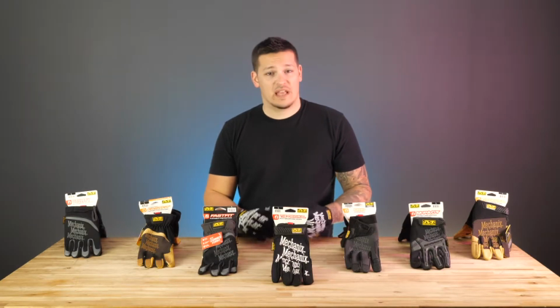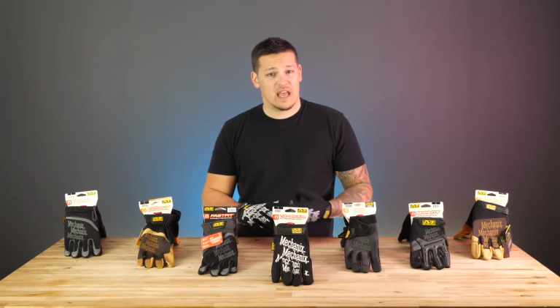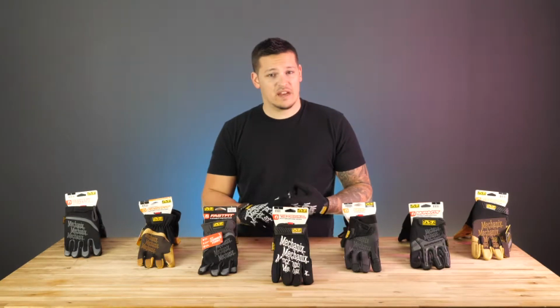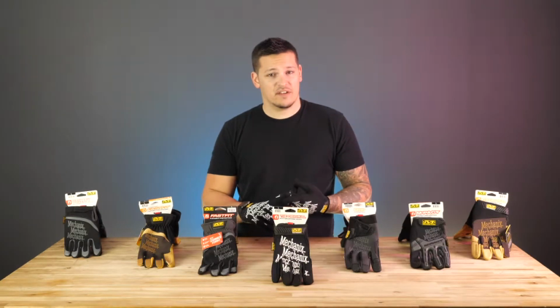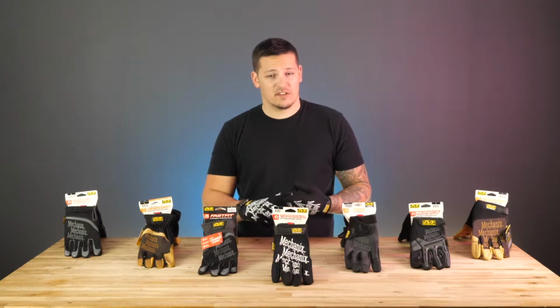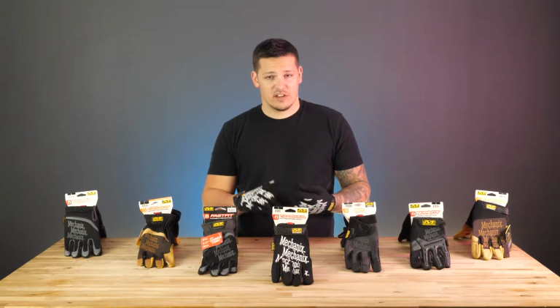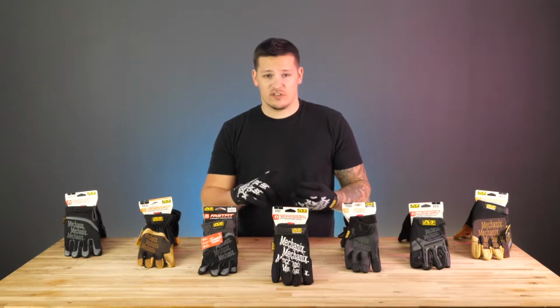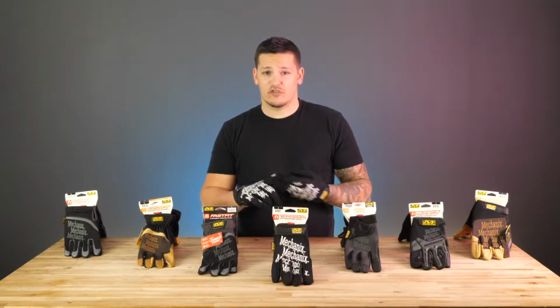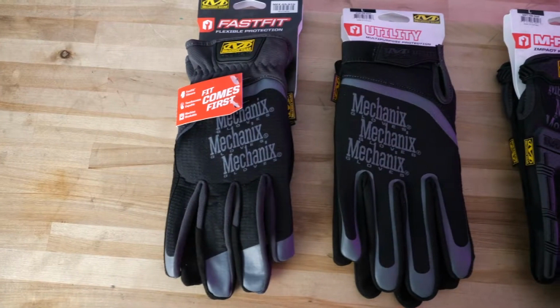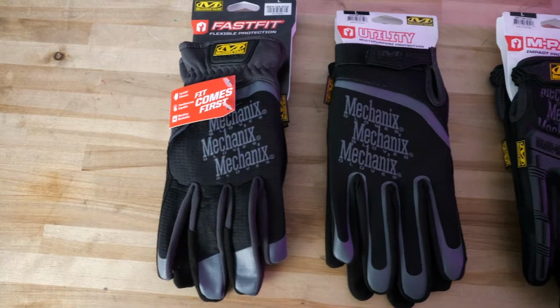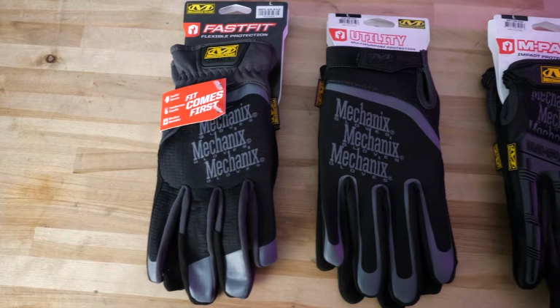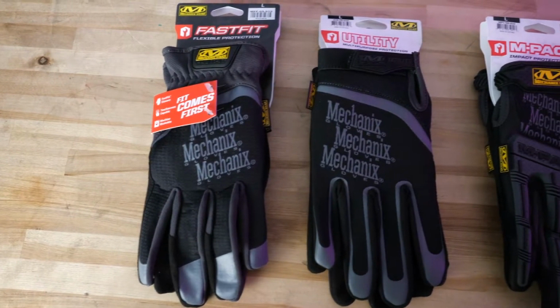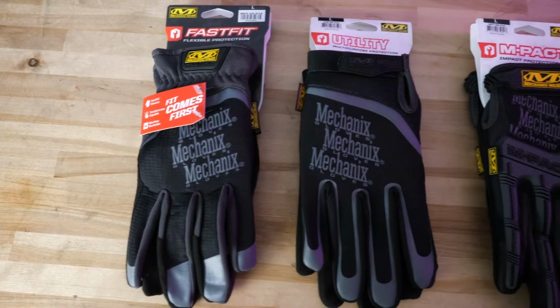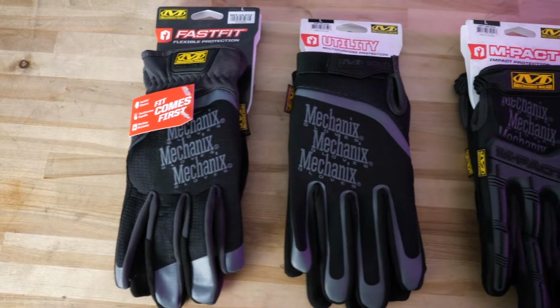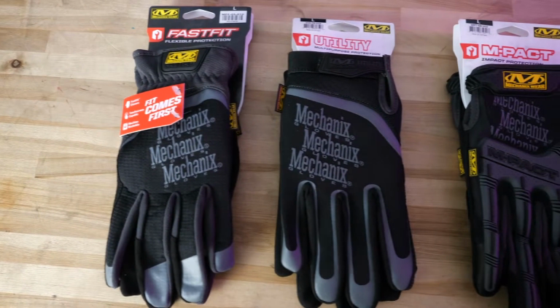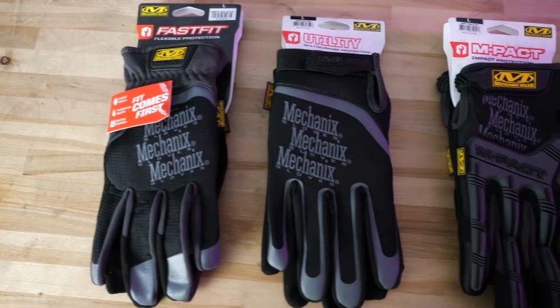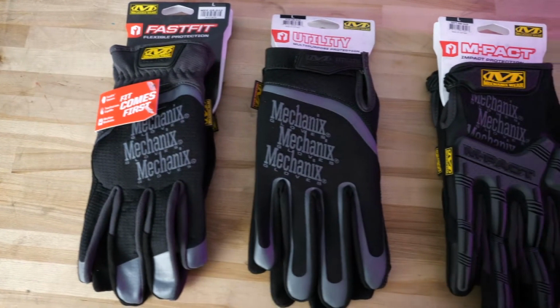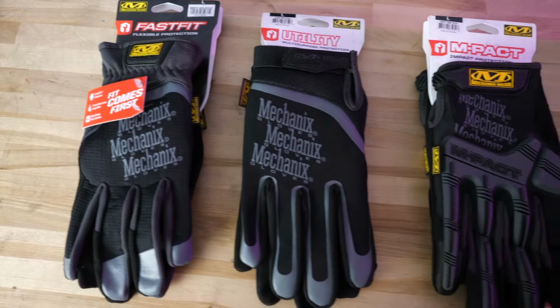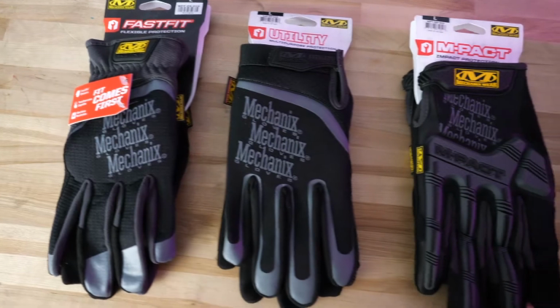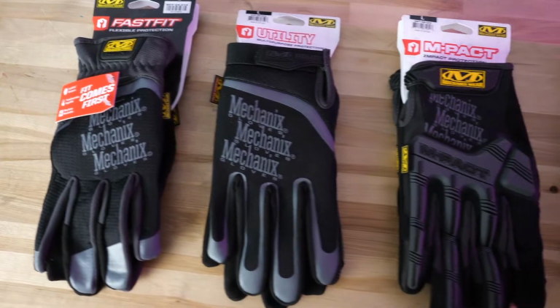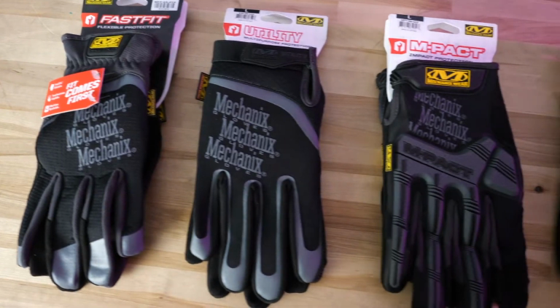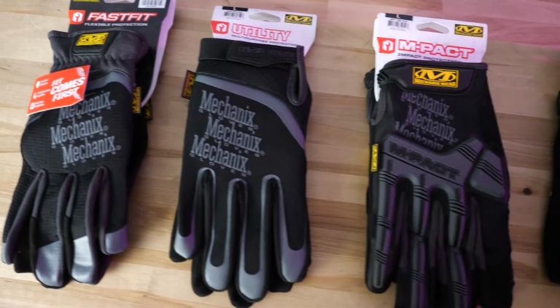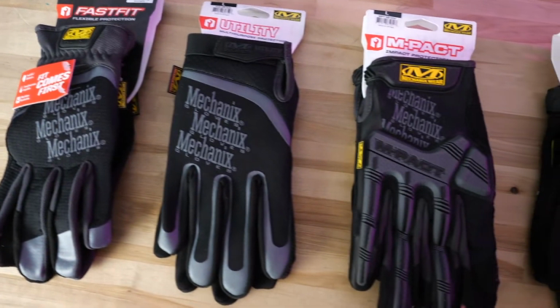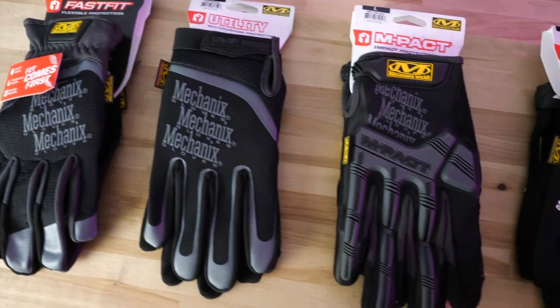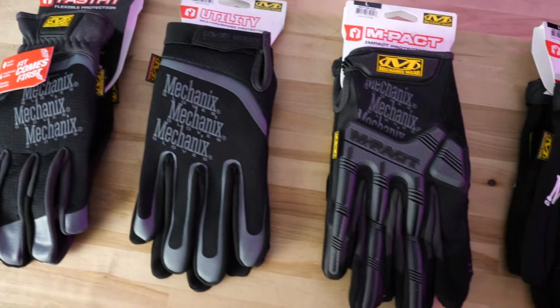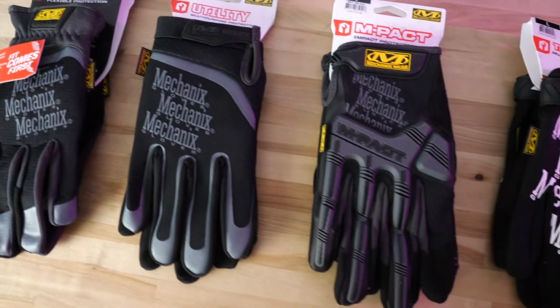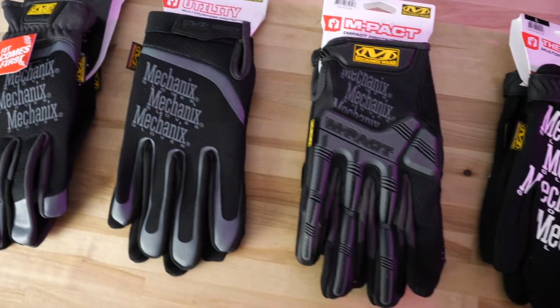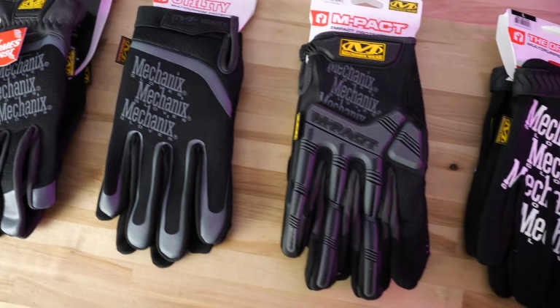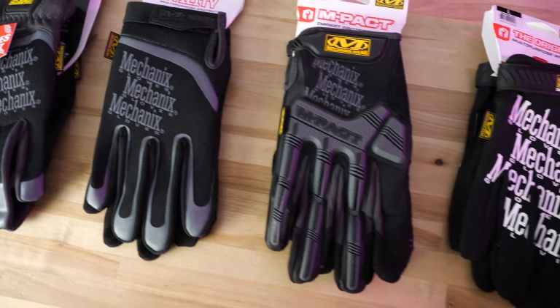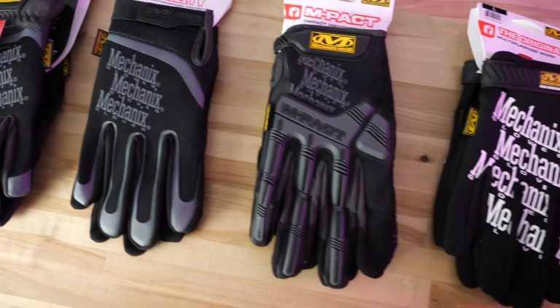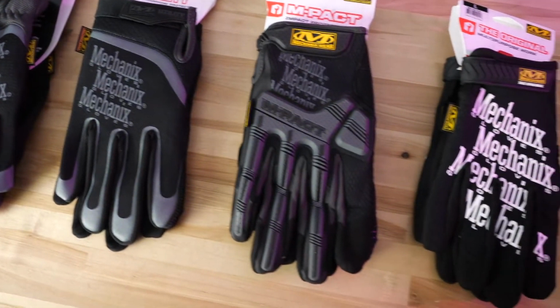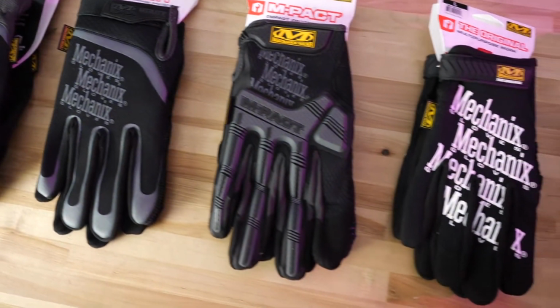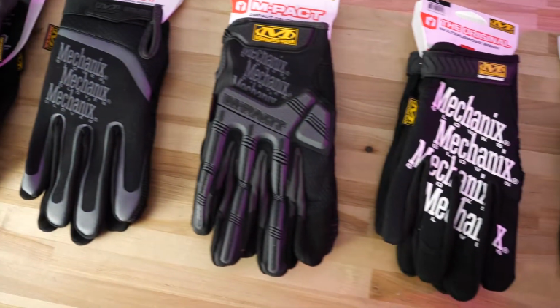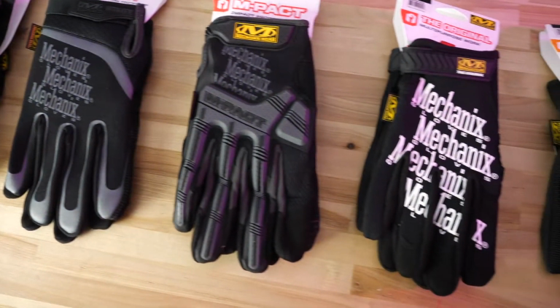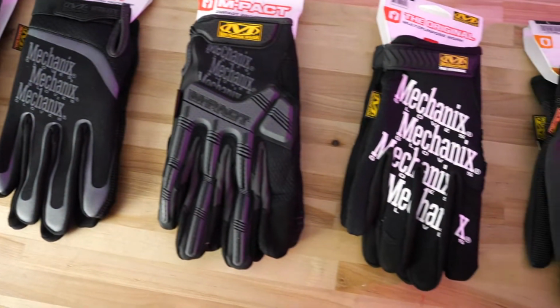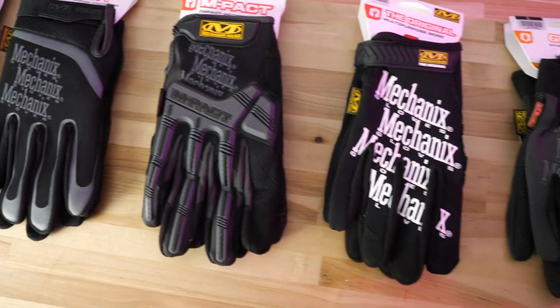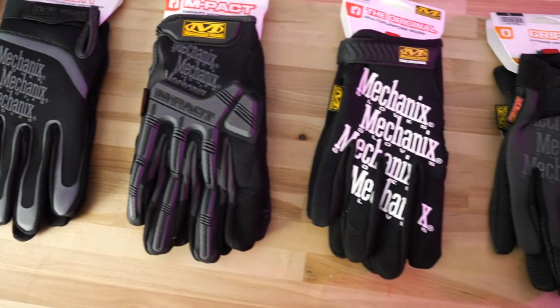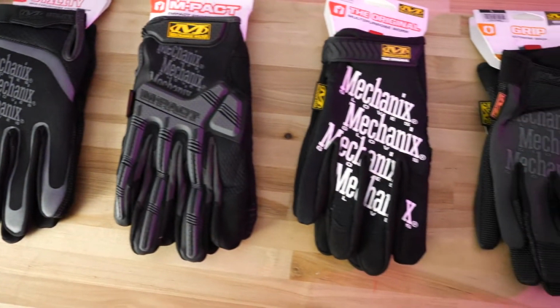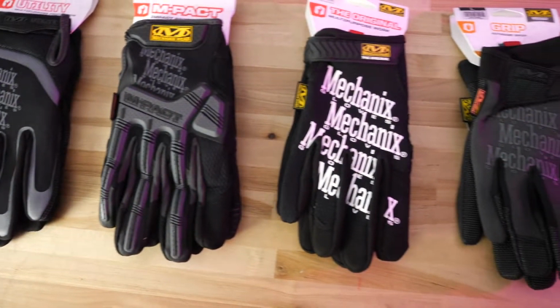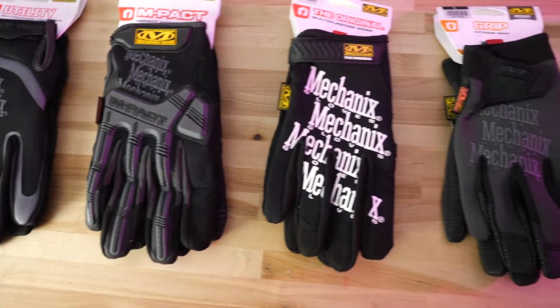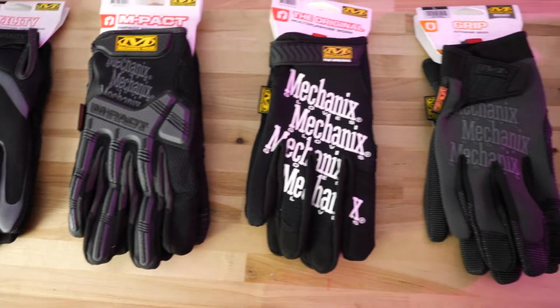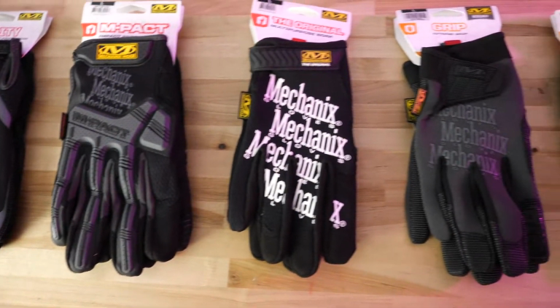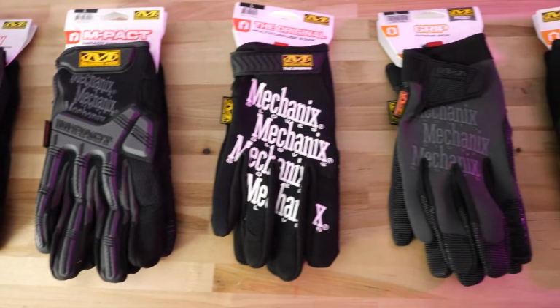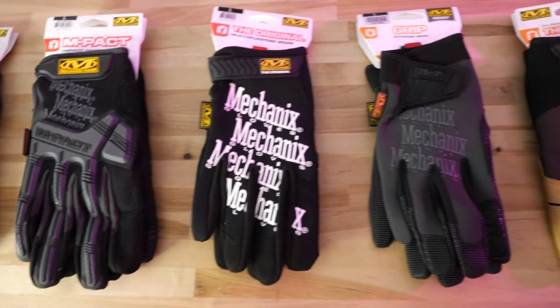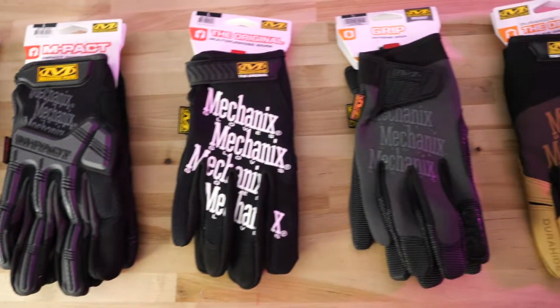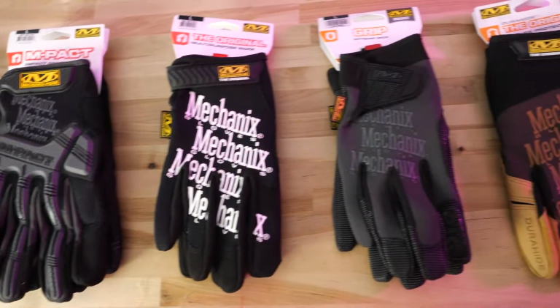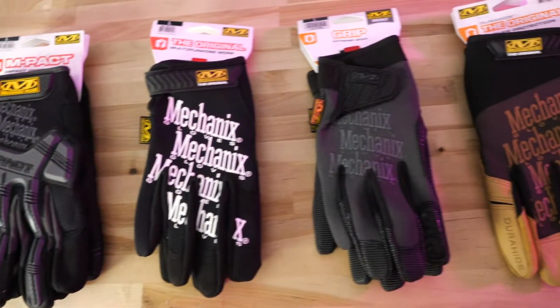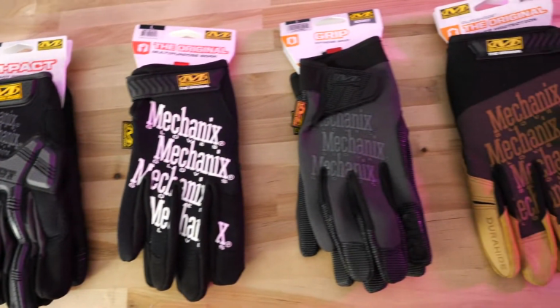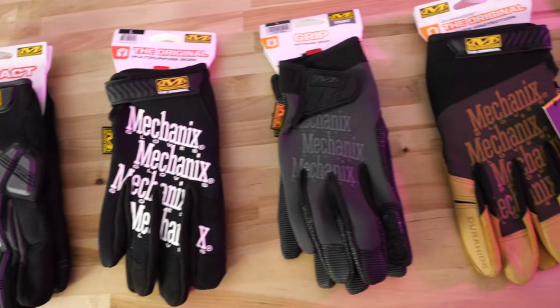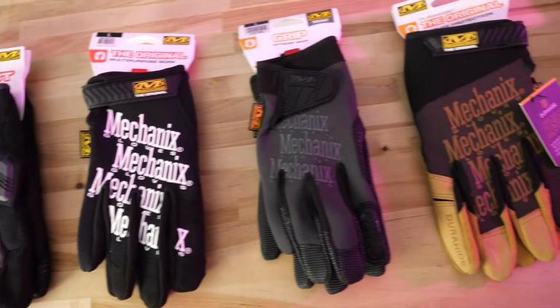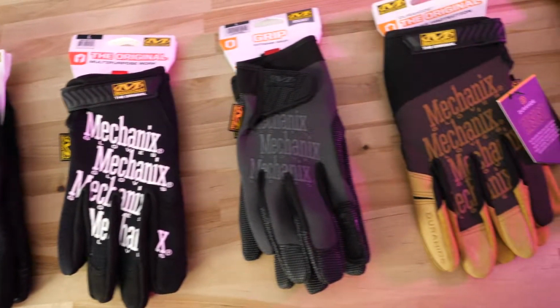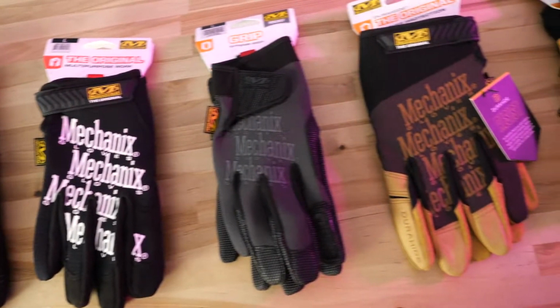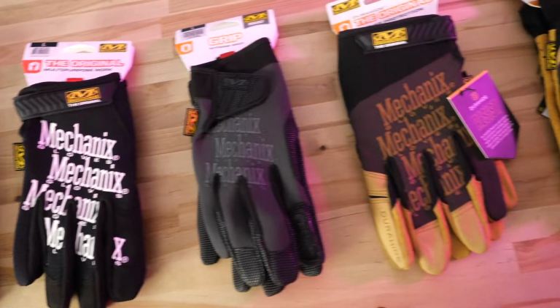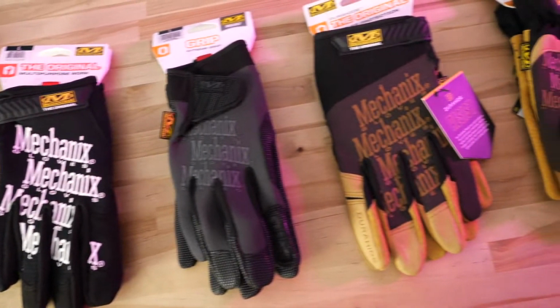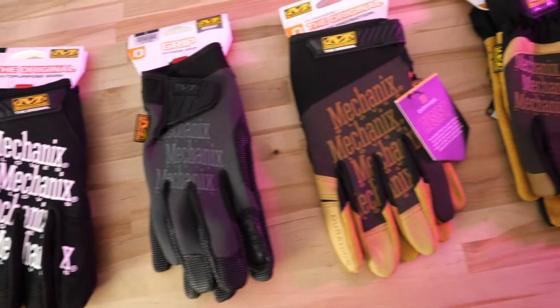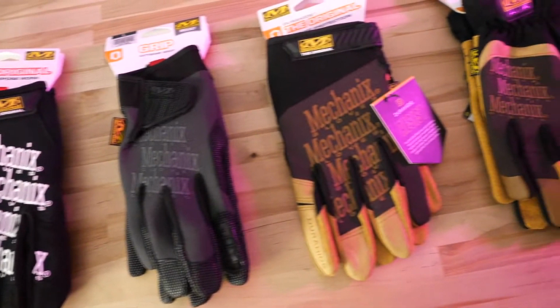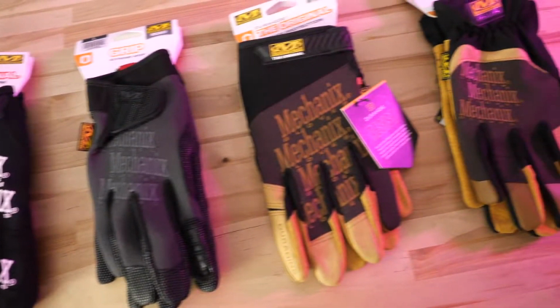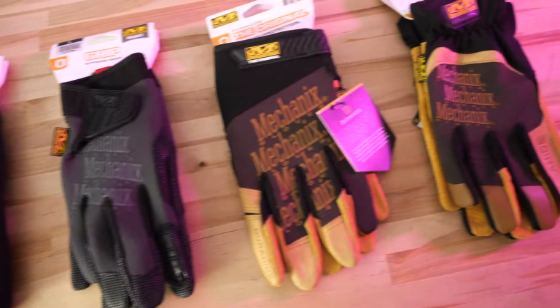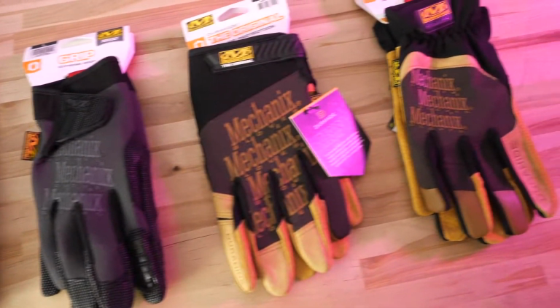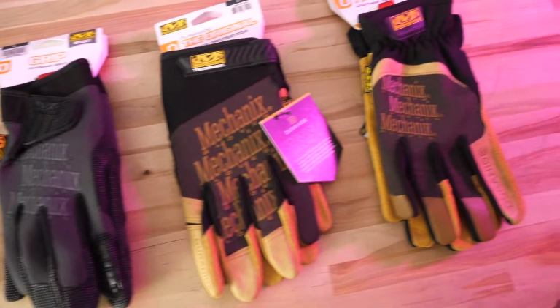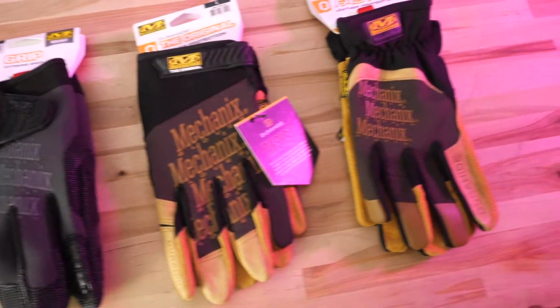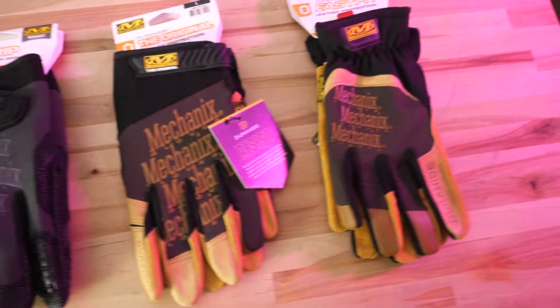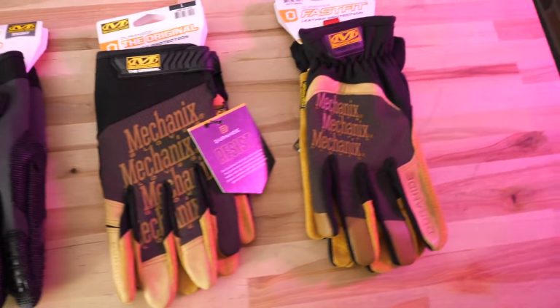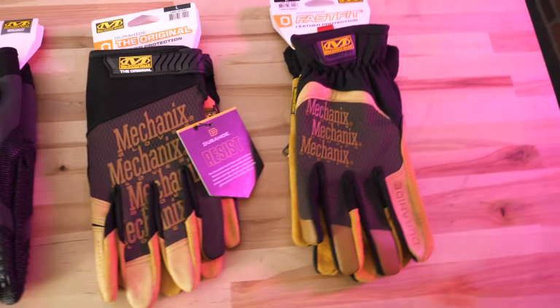Mechanics, construction workers, trade professionals, service members, and law enforcement all count on Mechanics gloves in their daily lives.